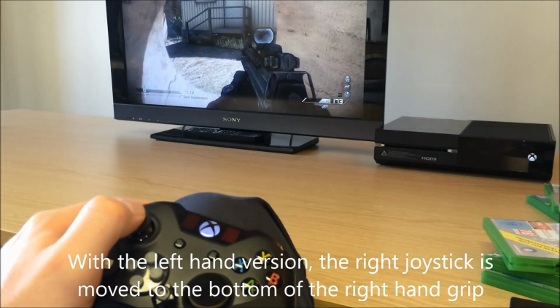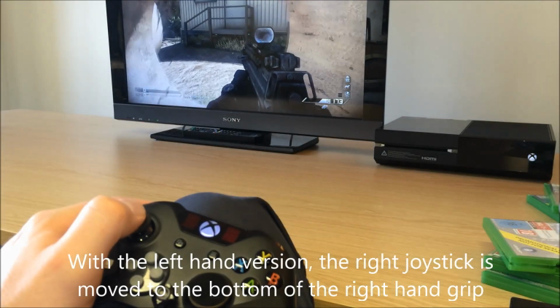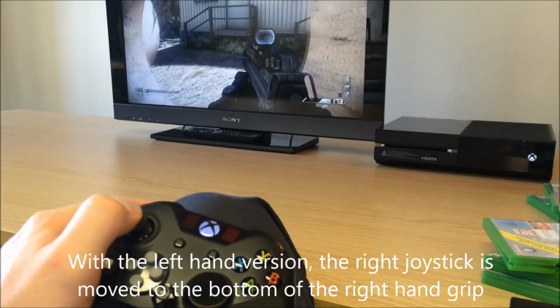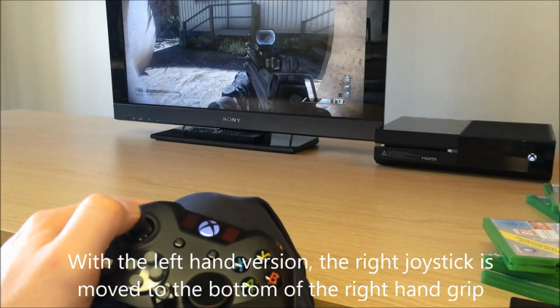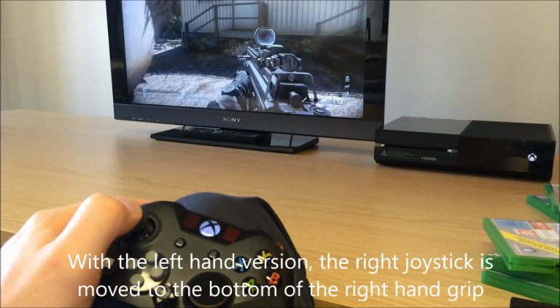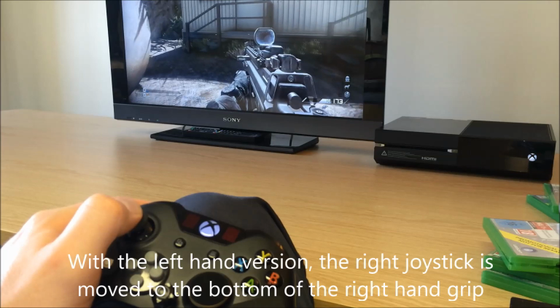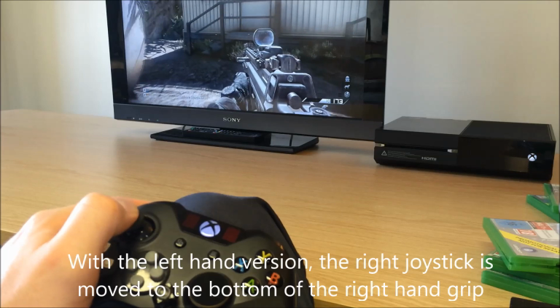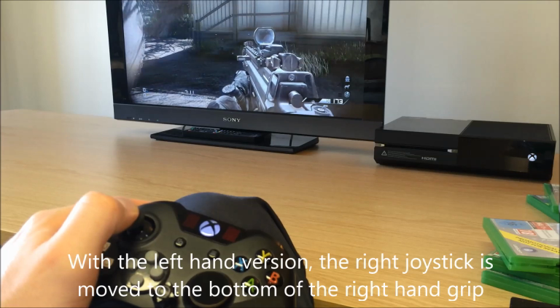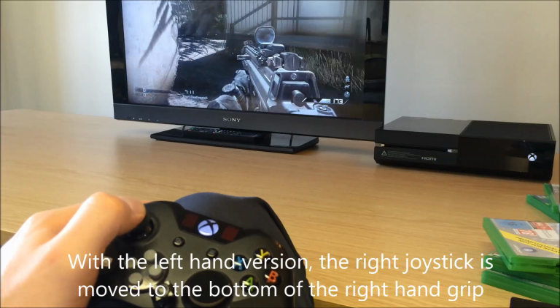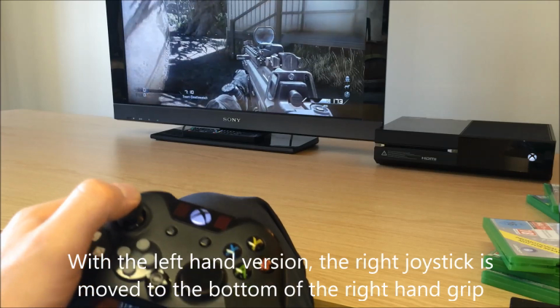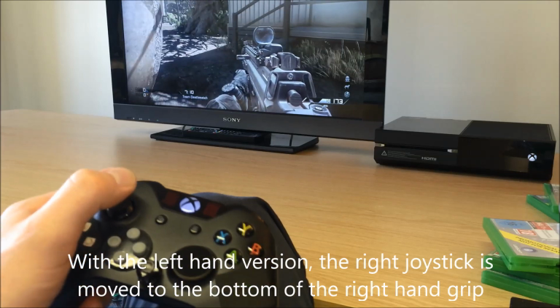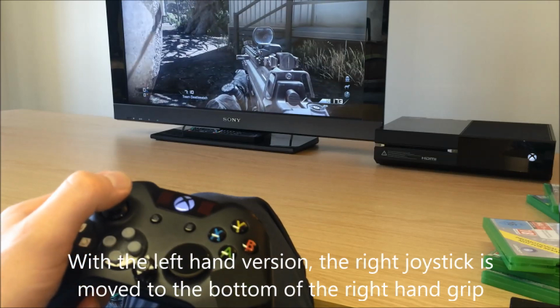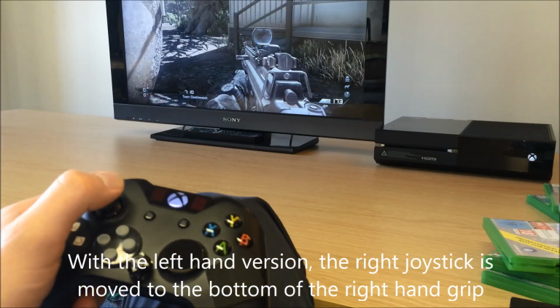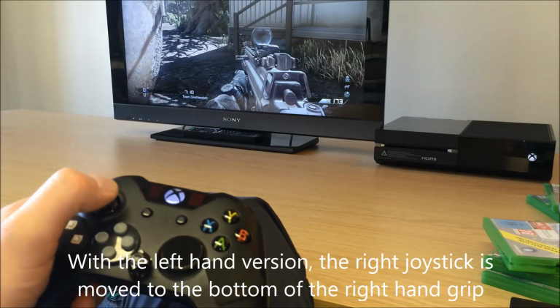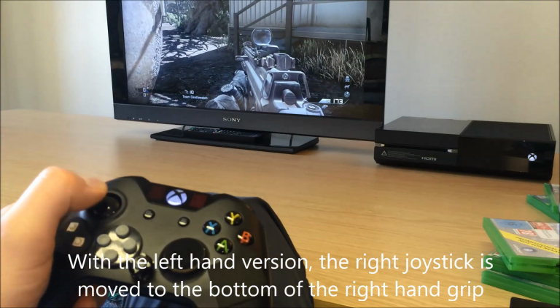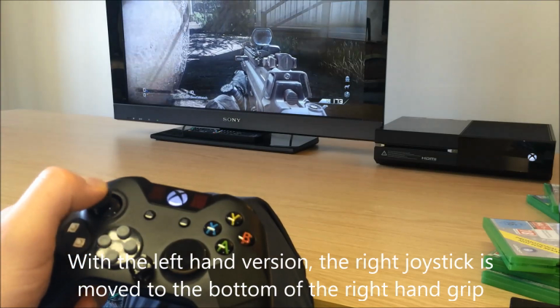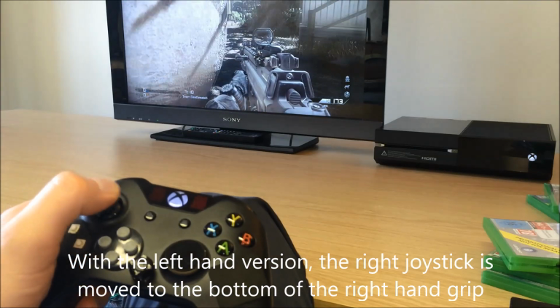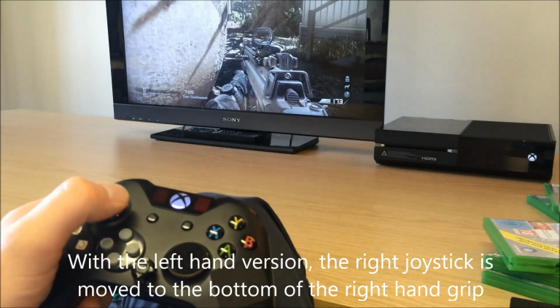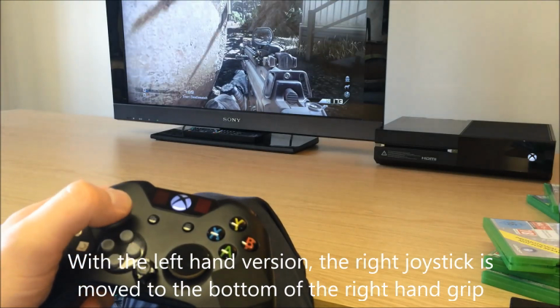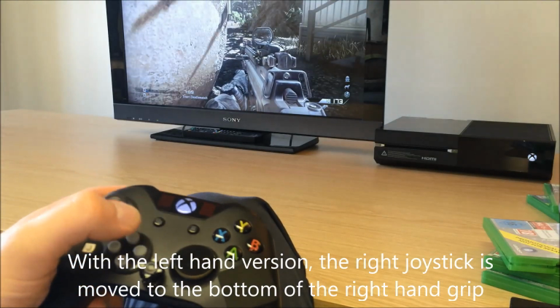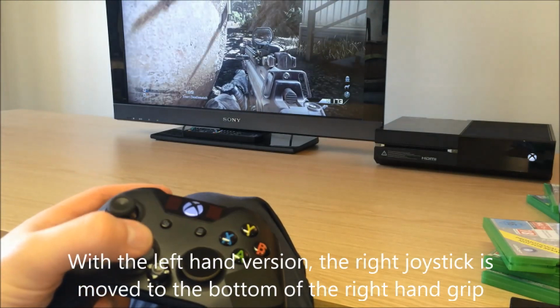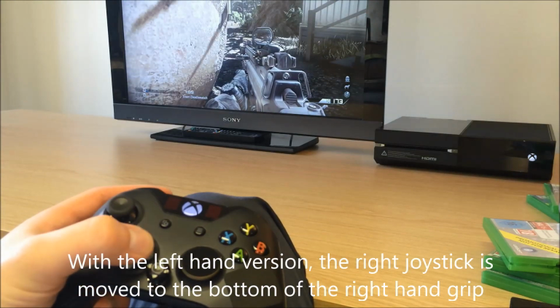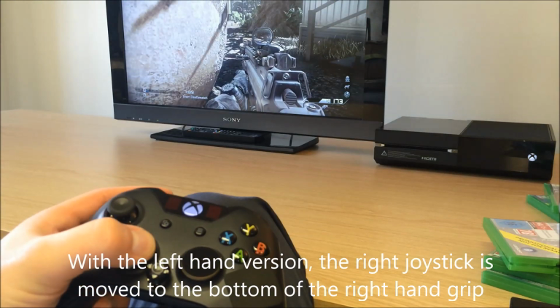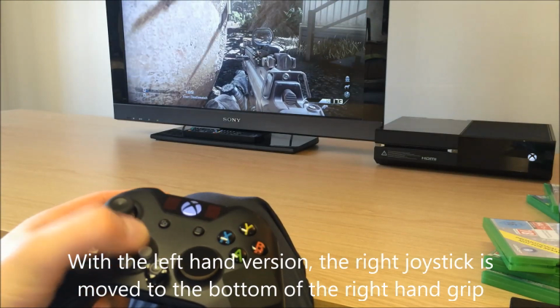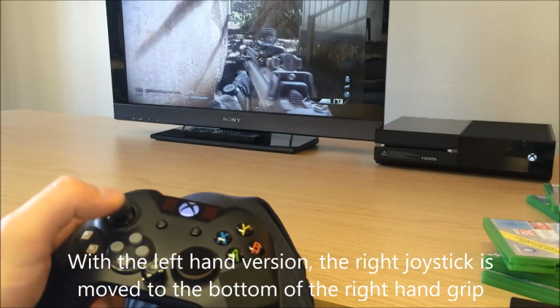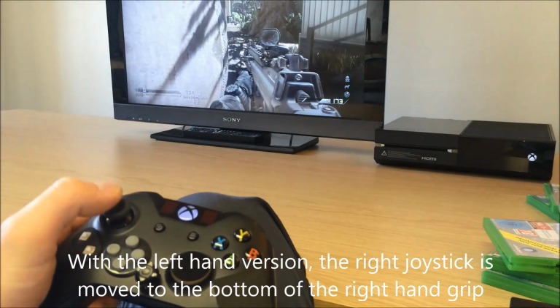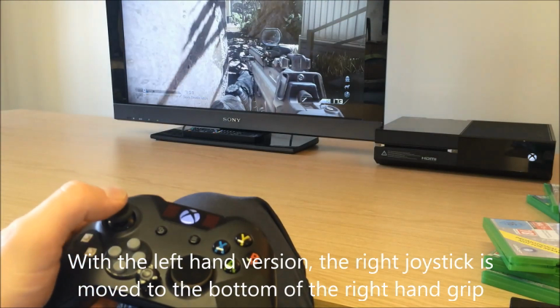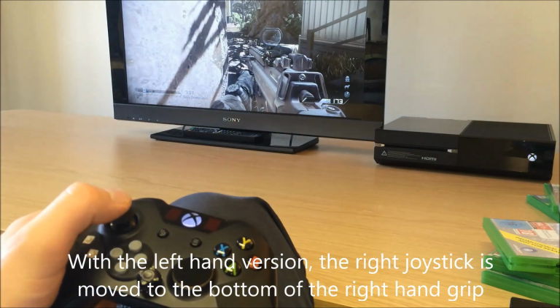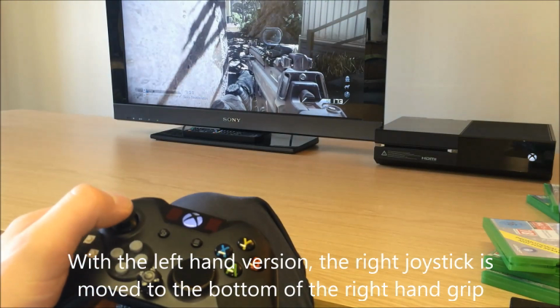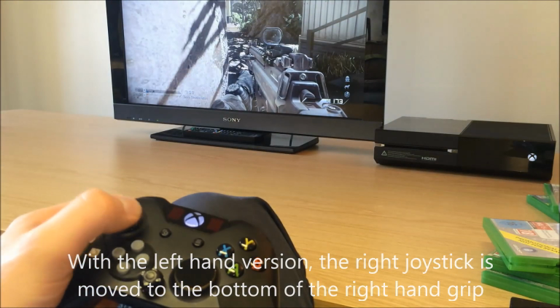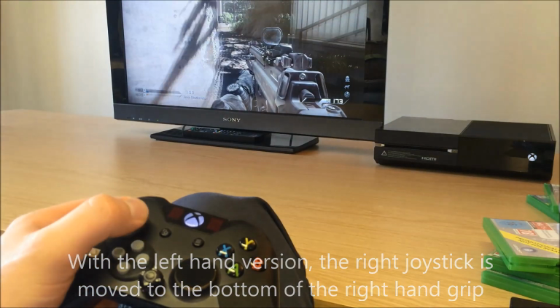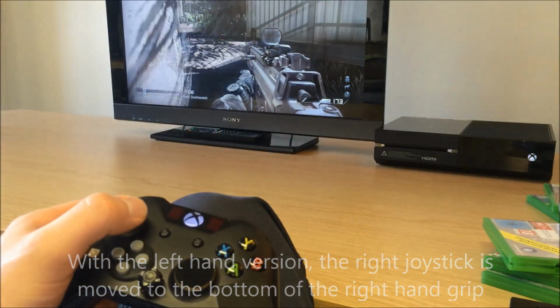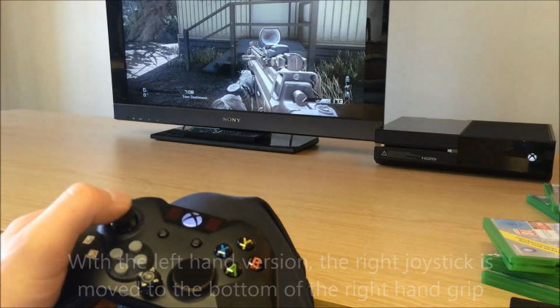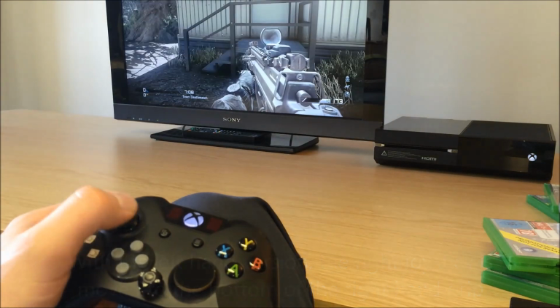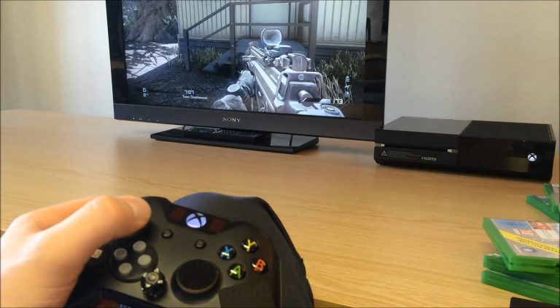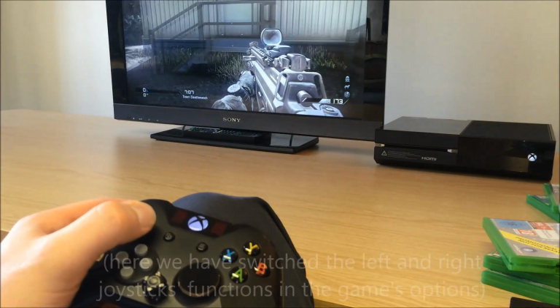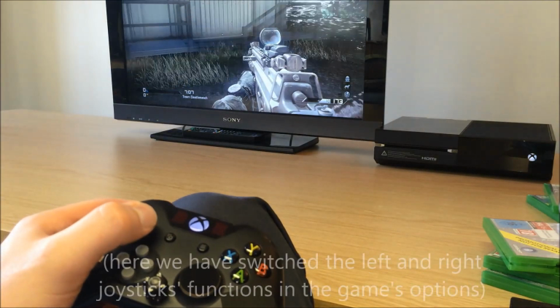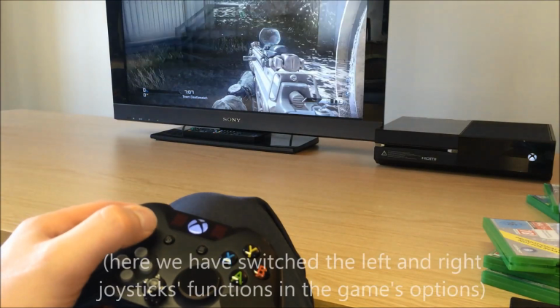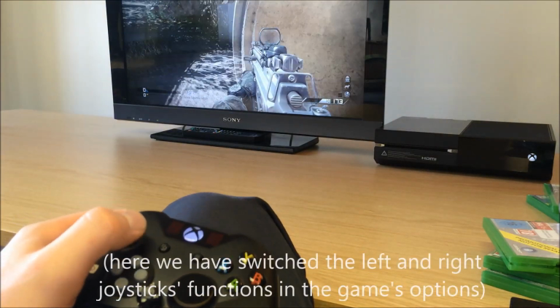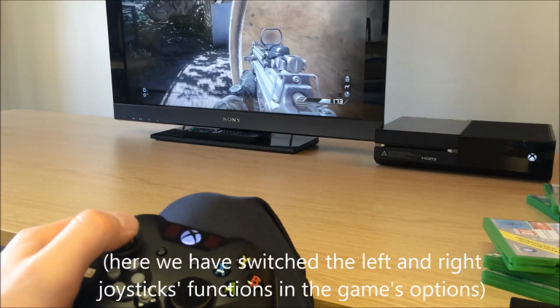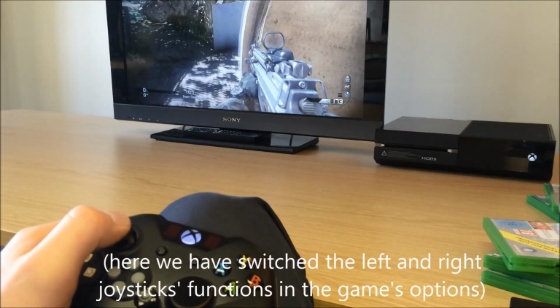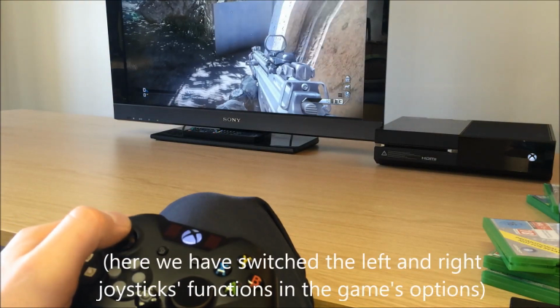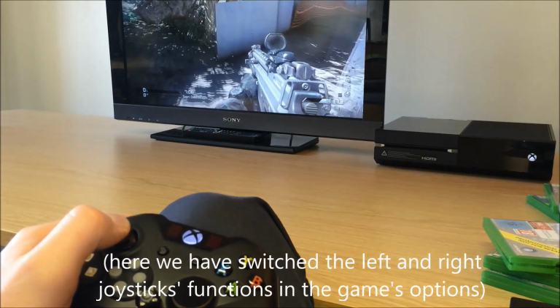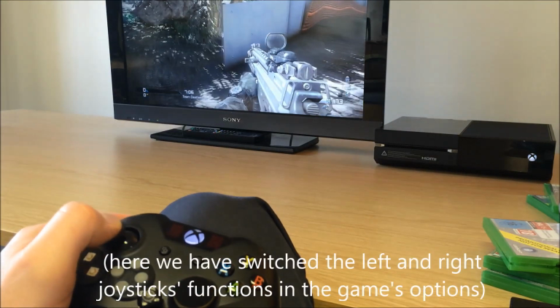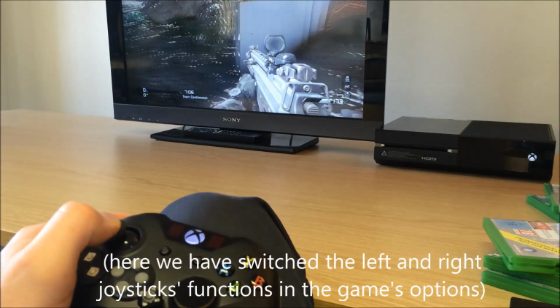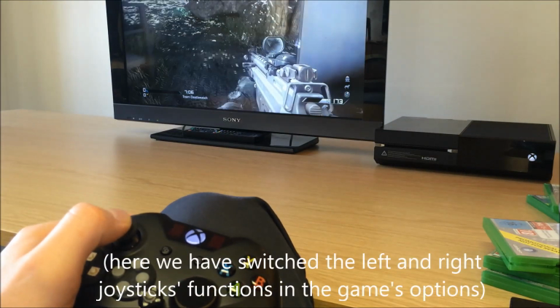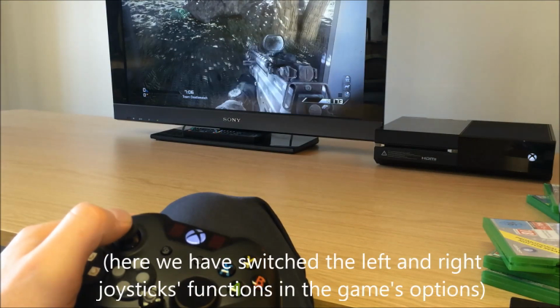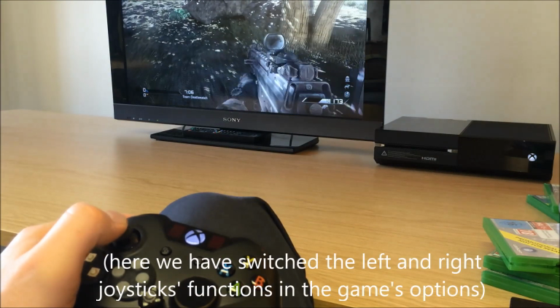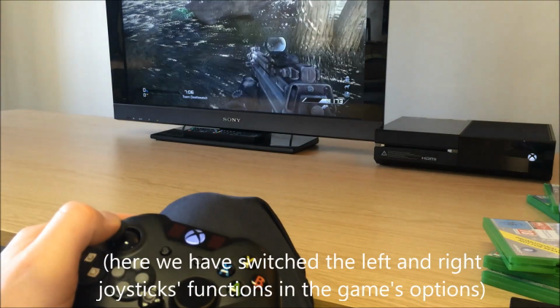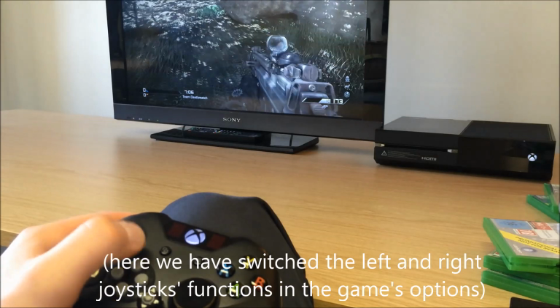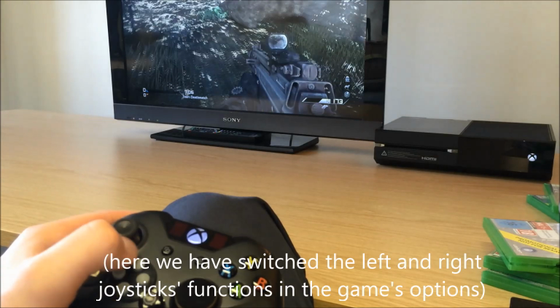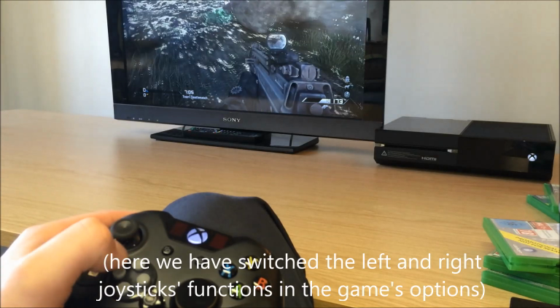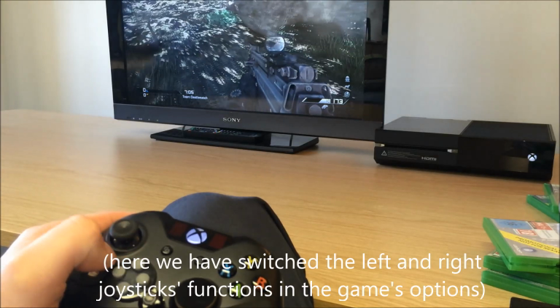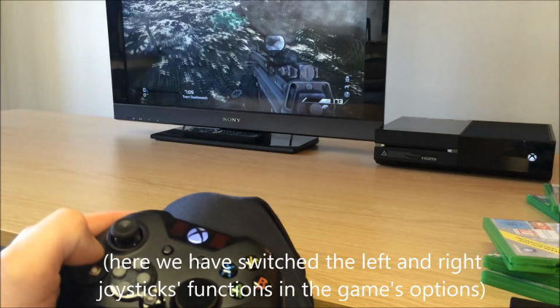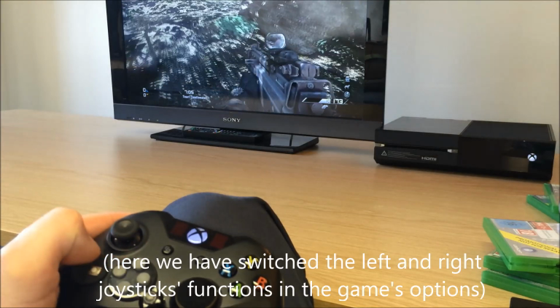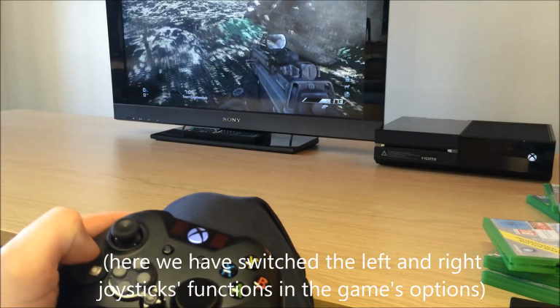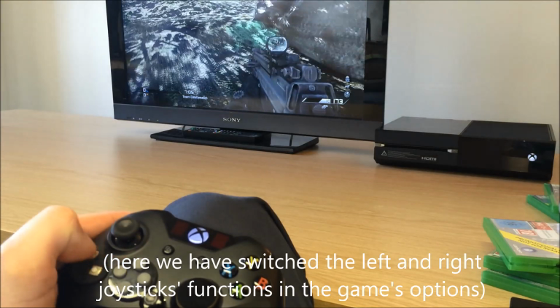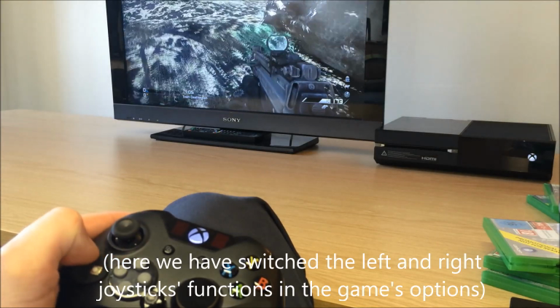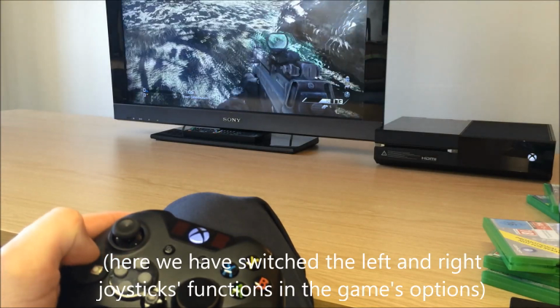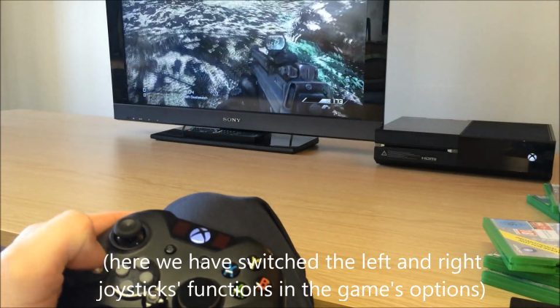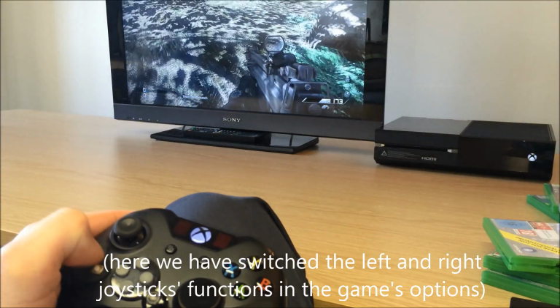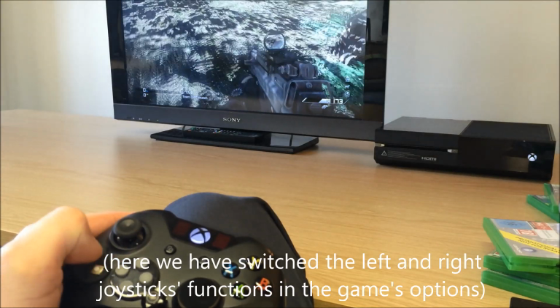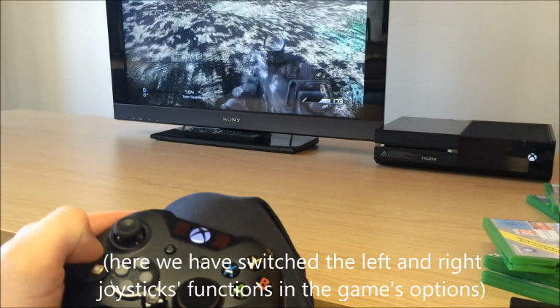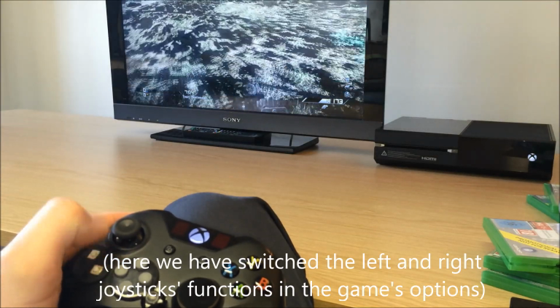With the left hand version, the right joystick is moved to the bottom of the right hand grip. Here we have switched the left and right joysticks' functions in the game's options.